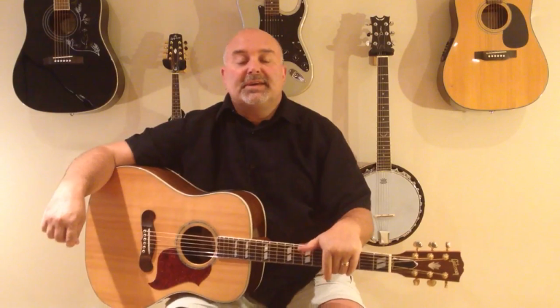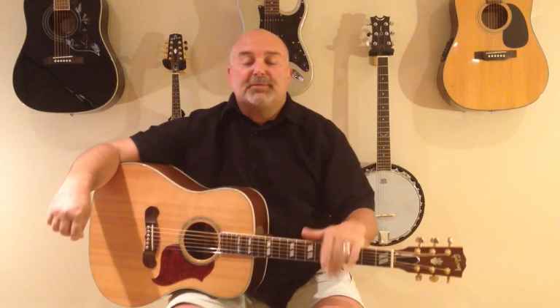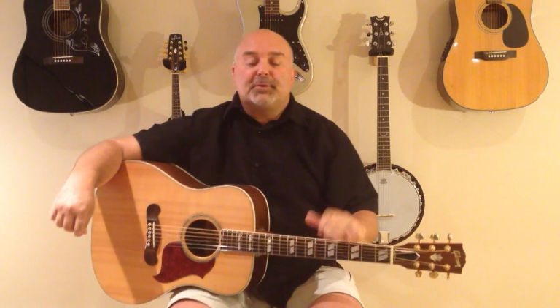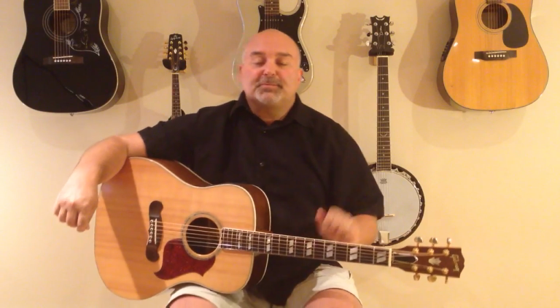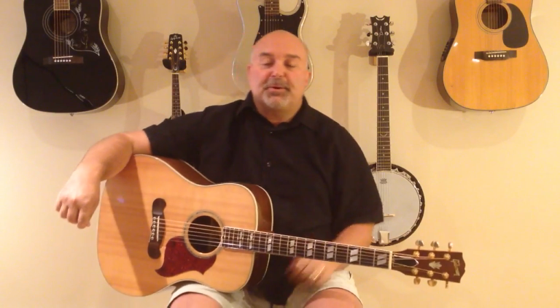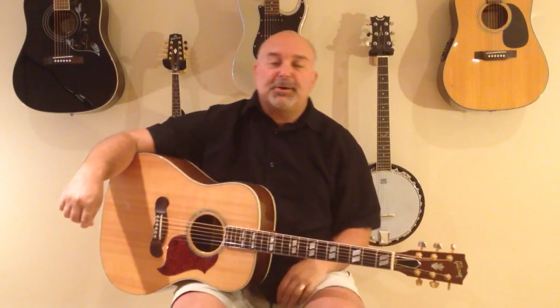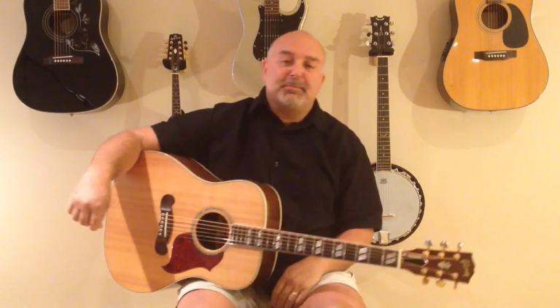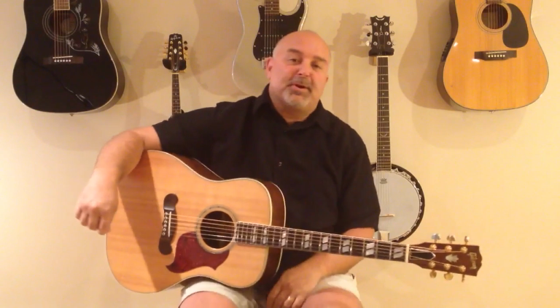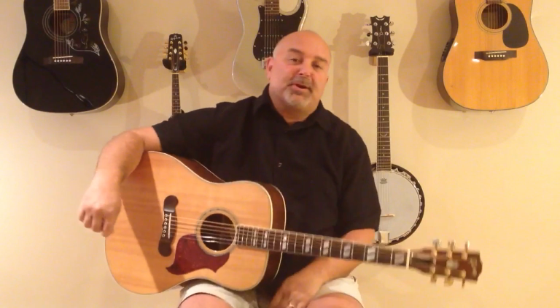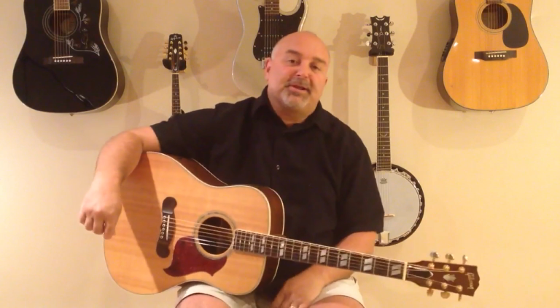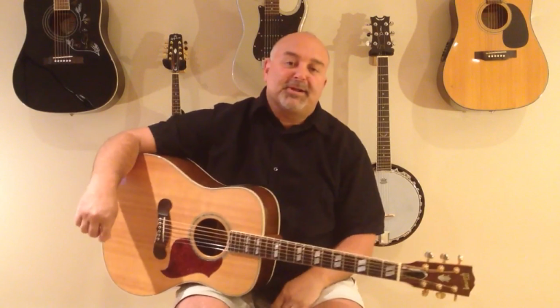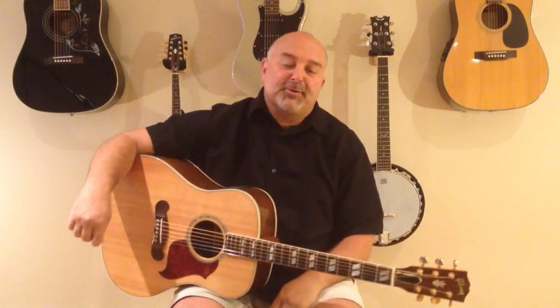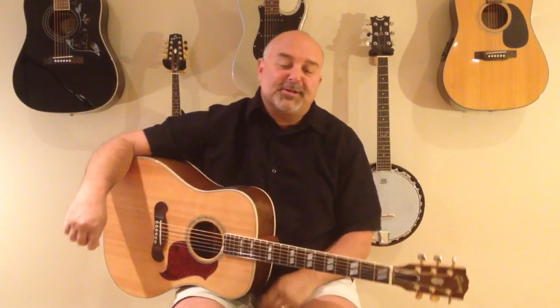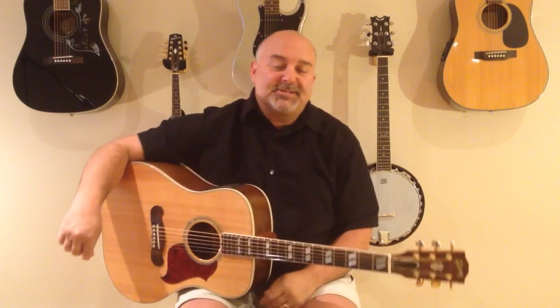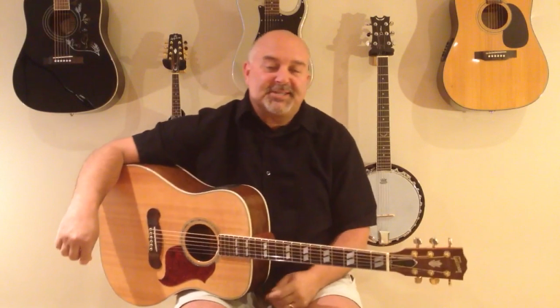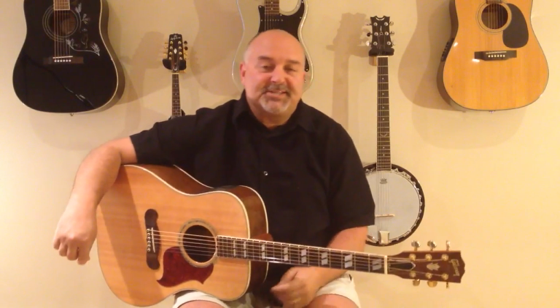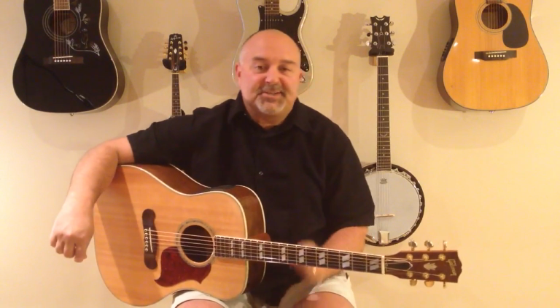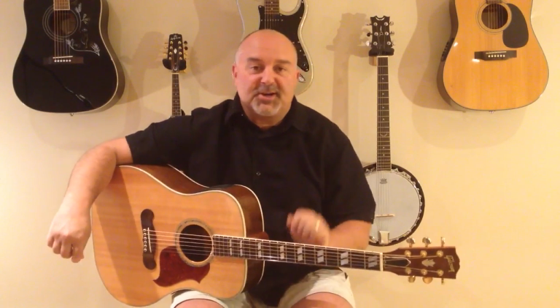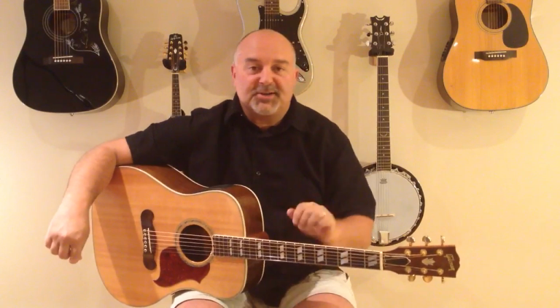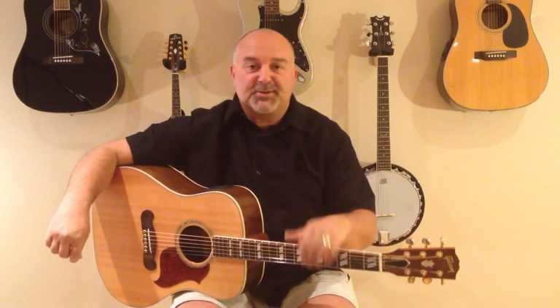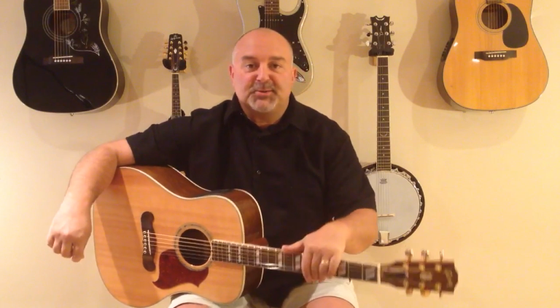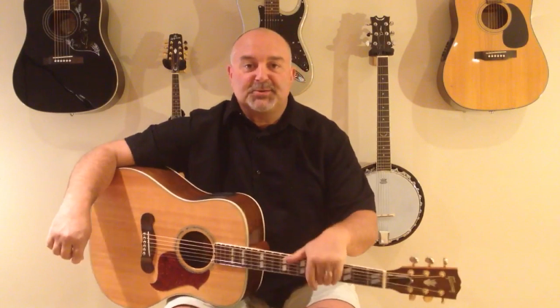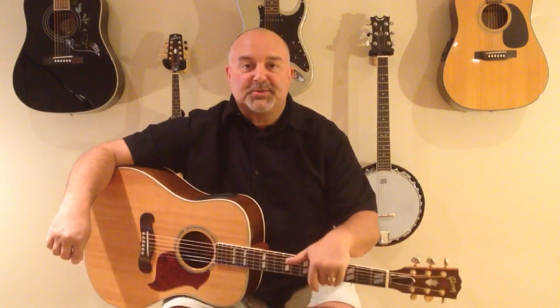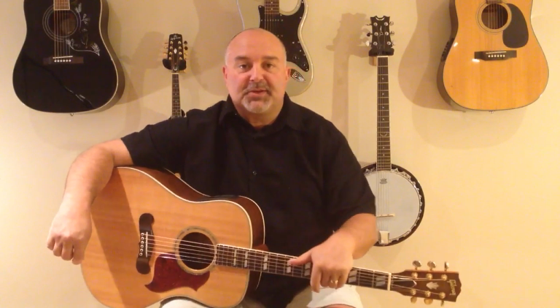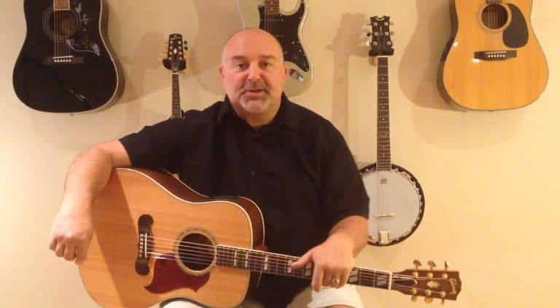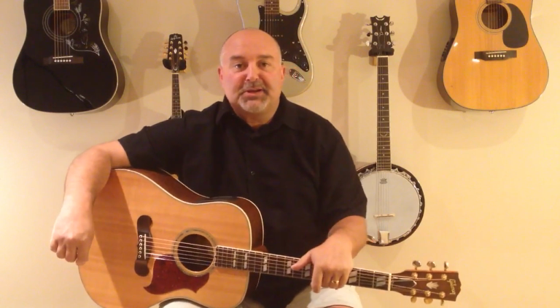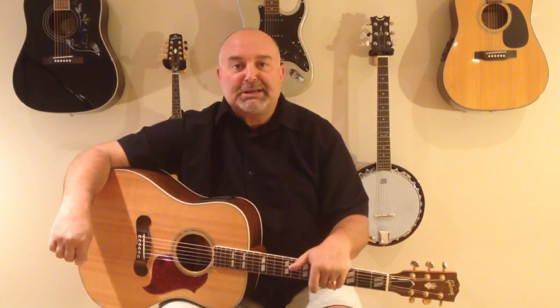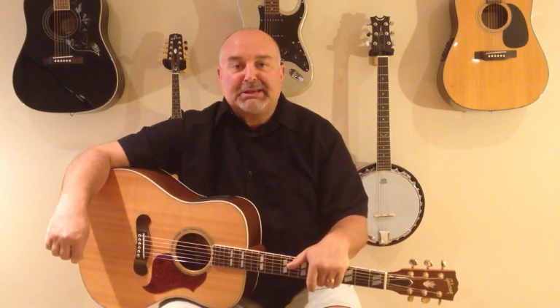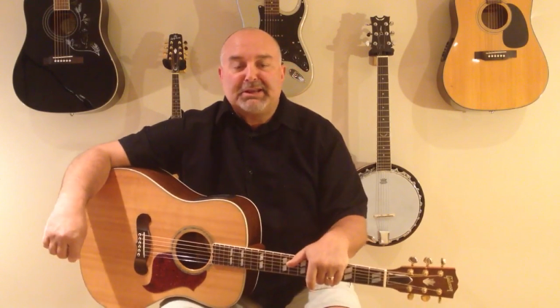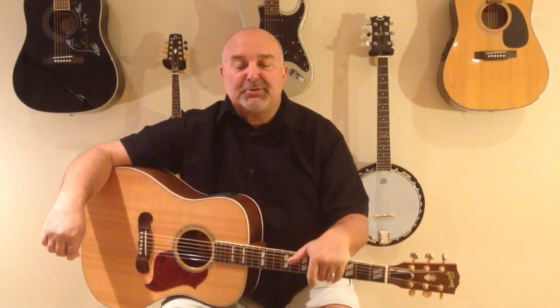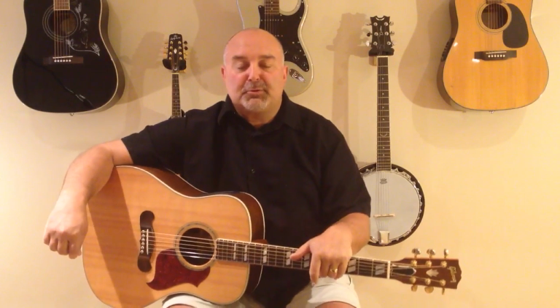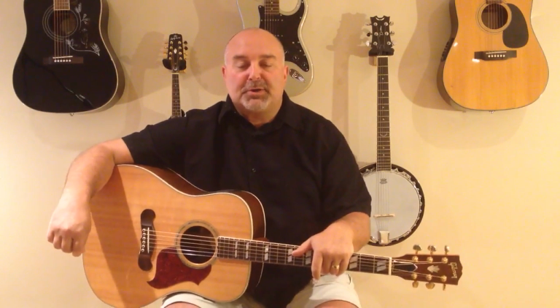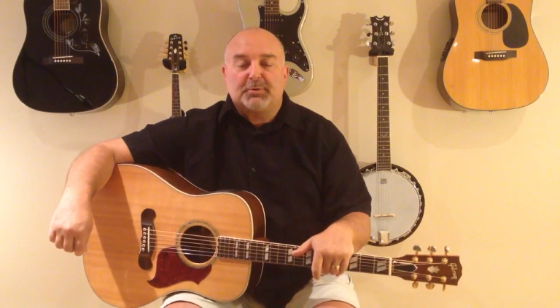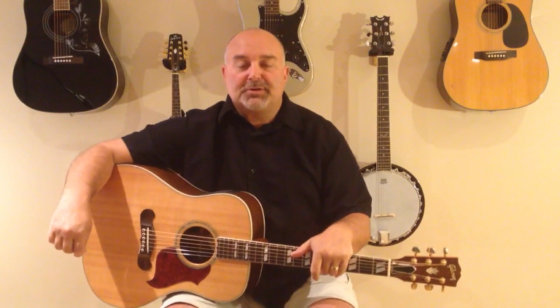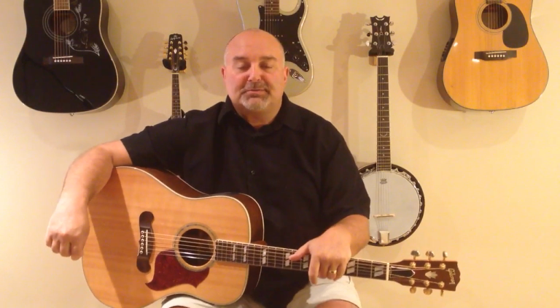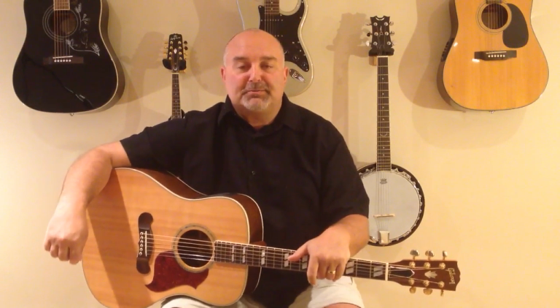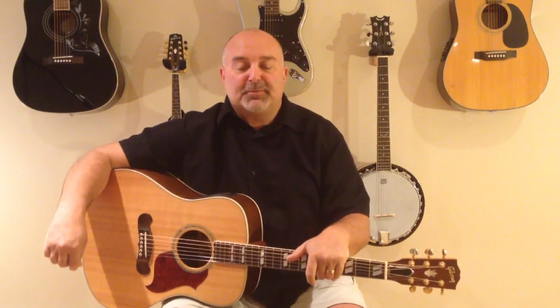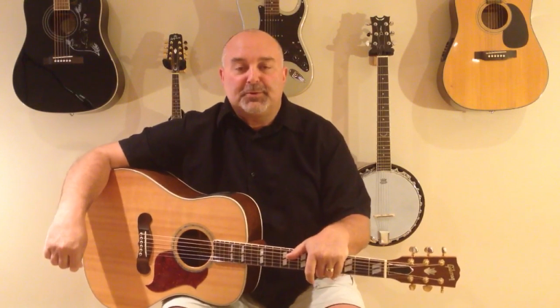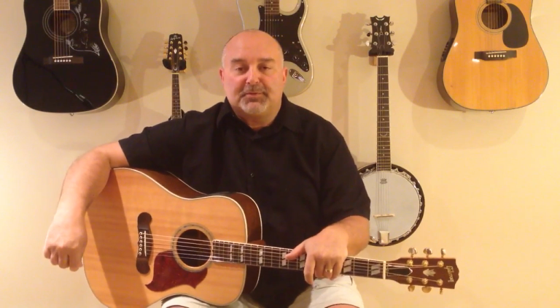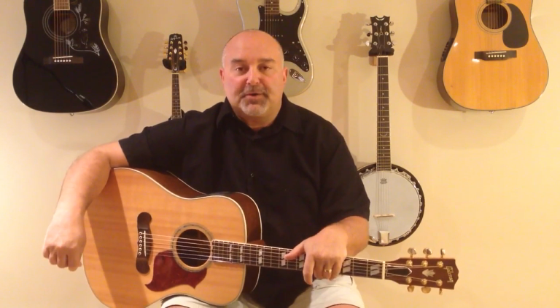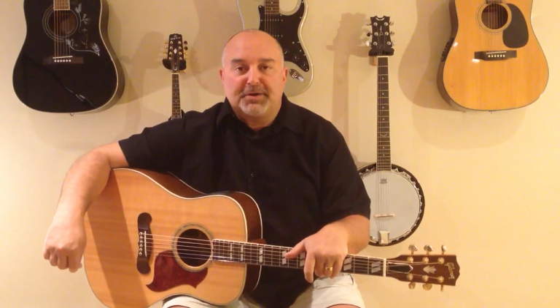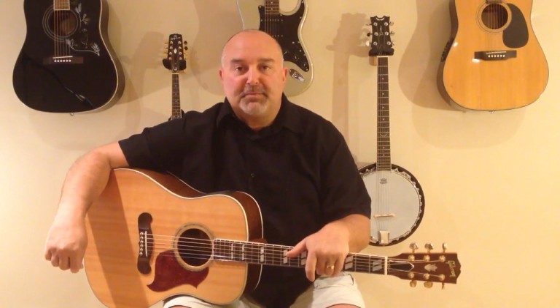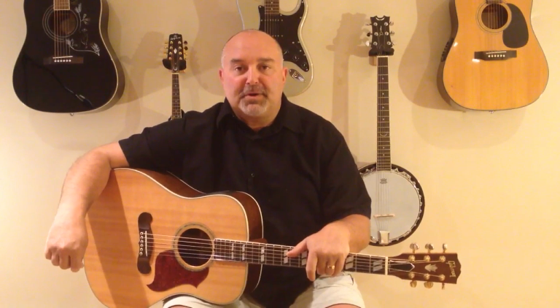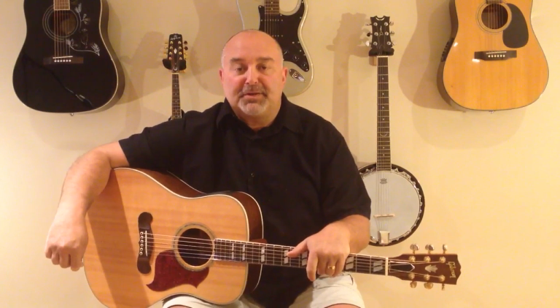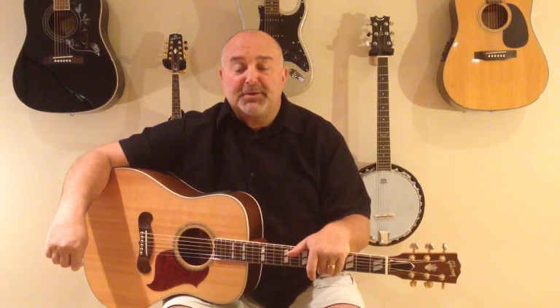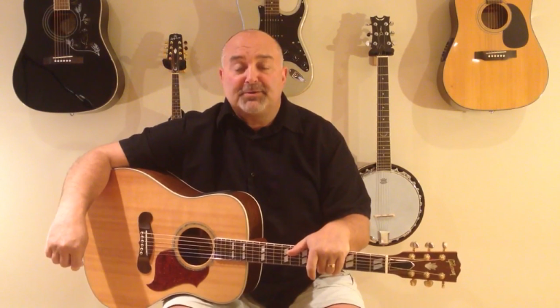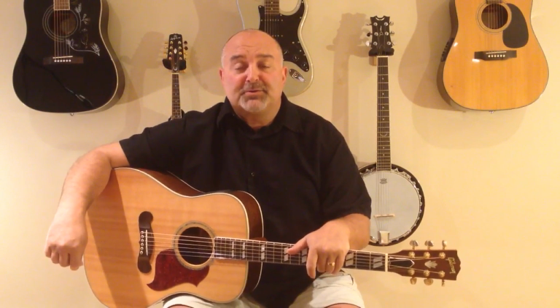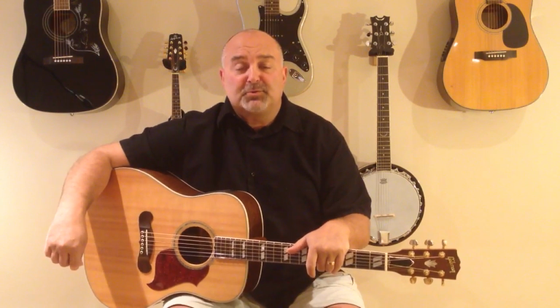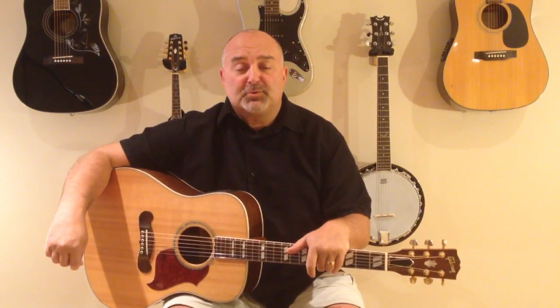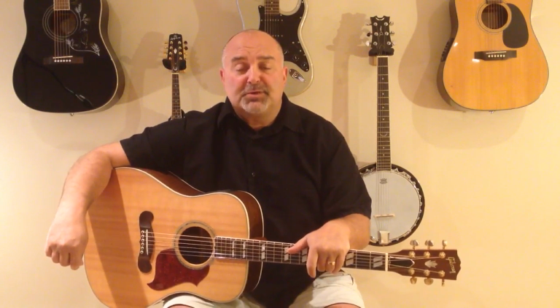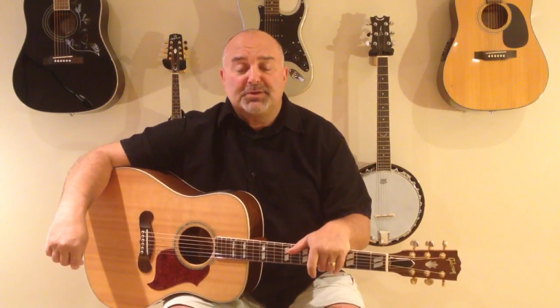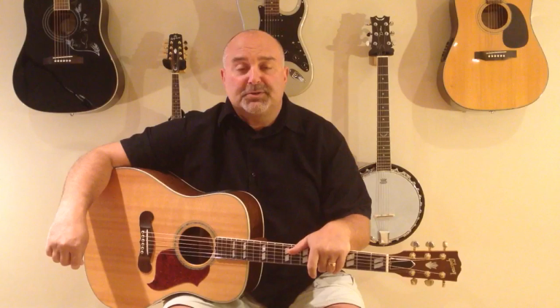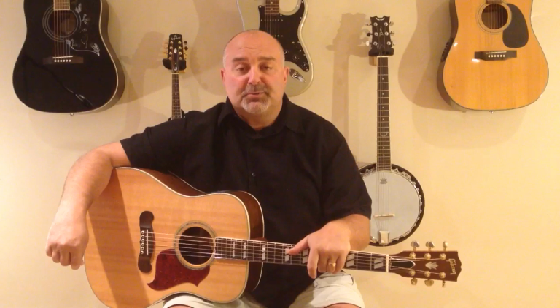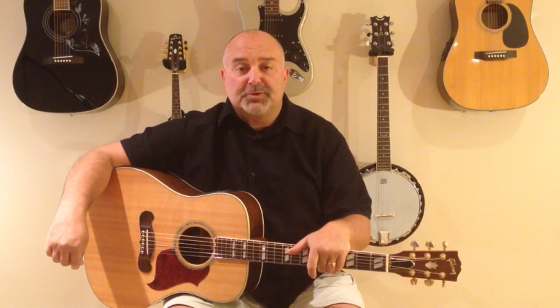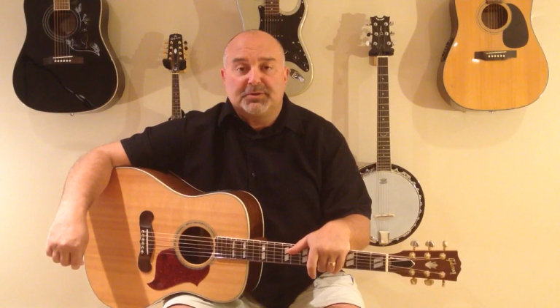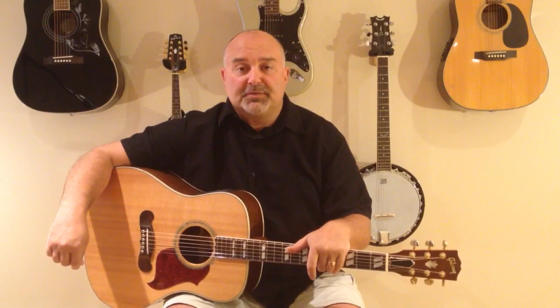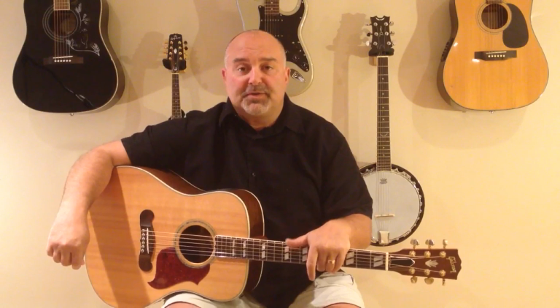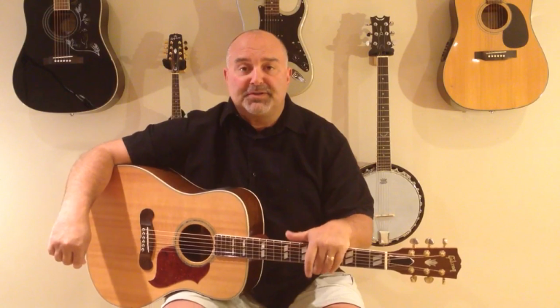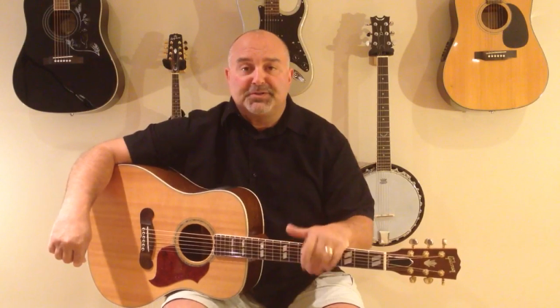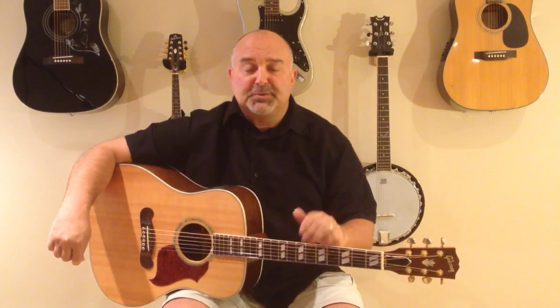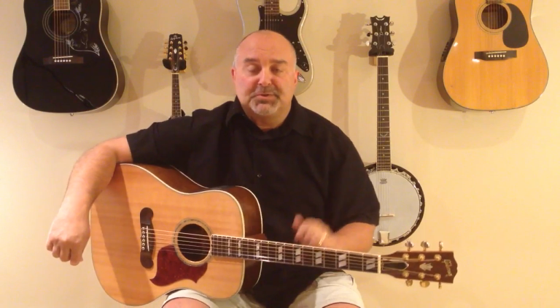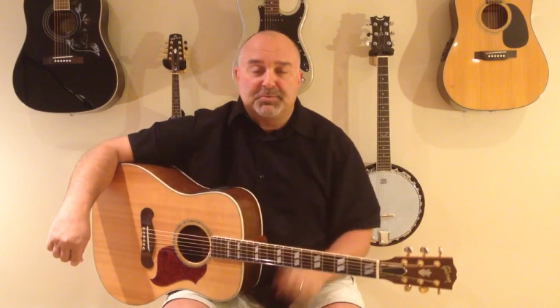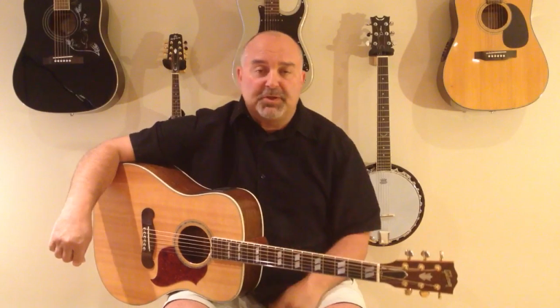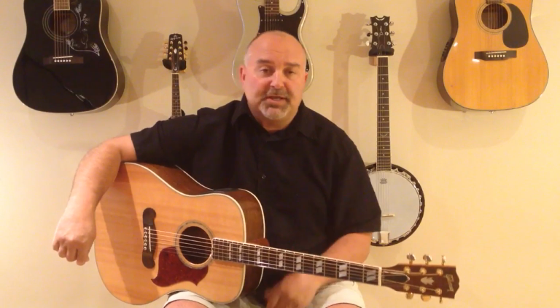Hey folks, Party Marty here, Easy Guitar Tunes. I've got another request from a good friend of mine. It's a really, really fun tune to play.